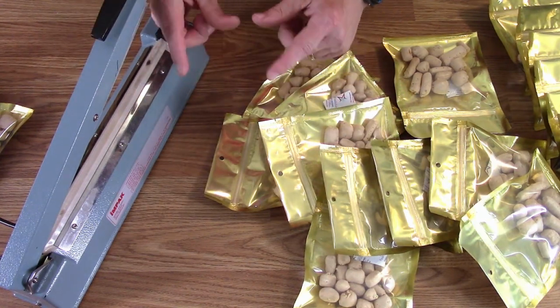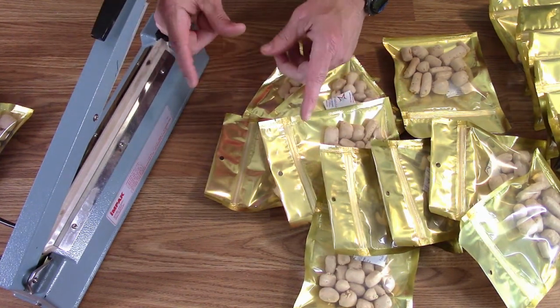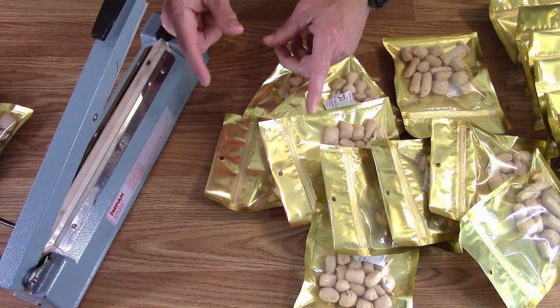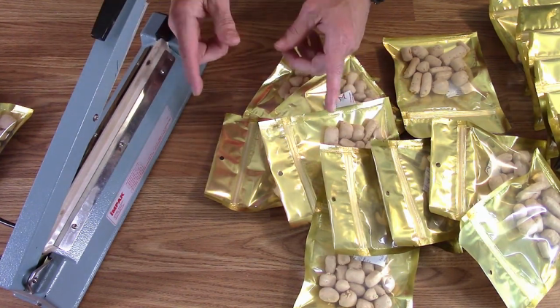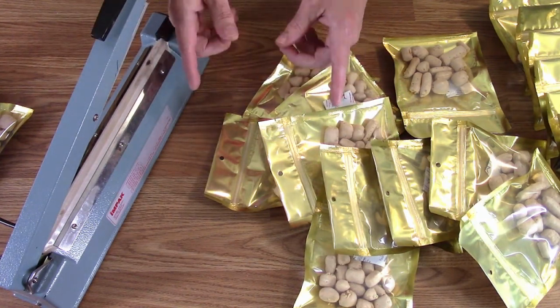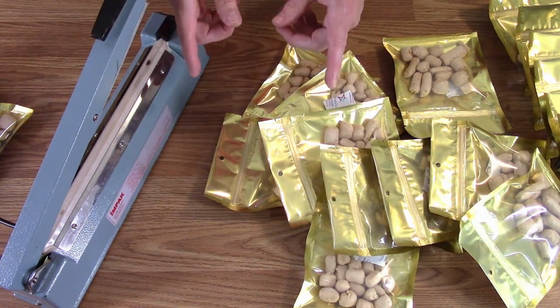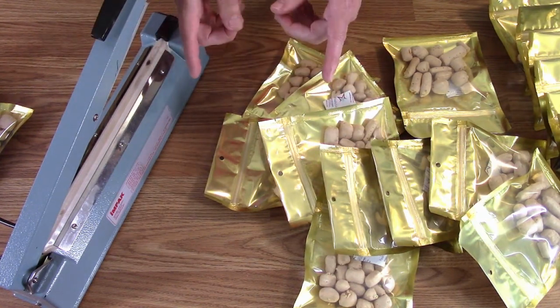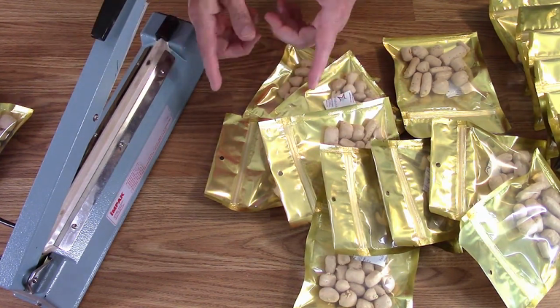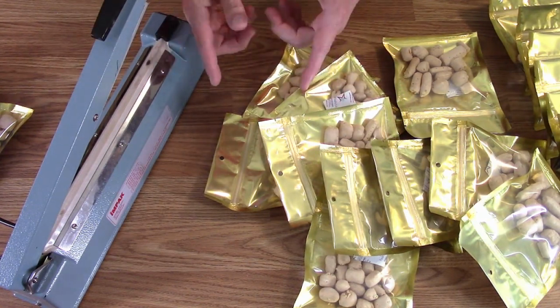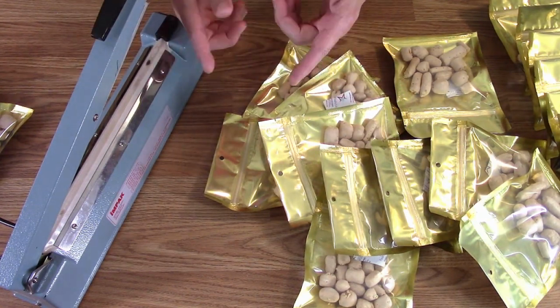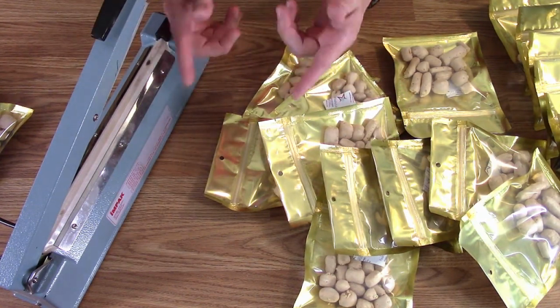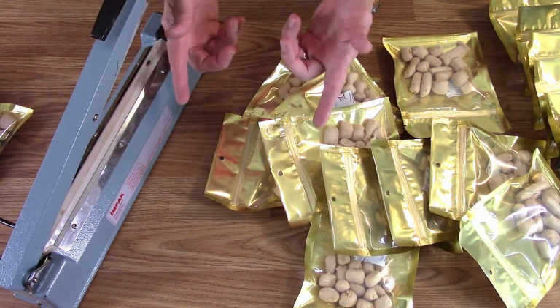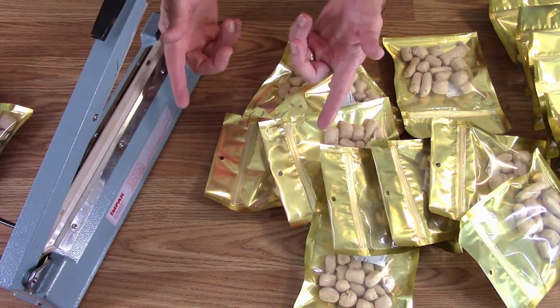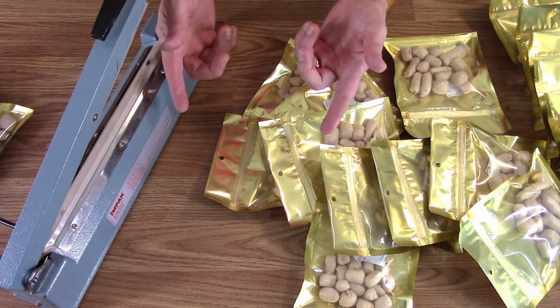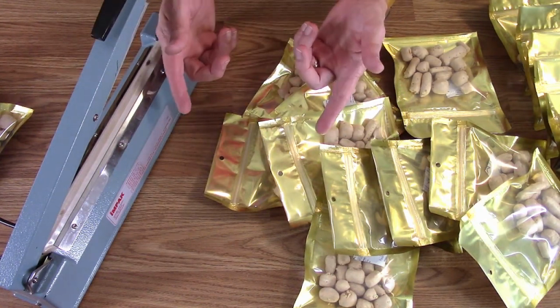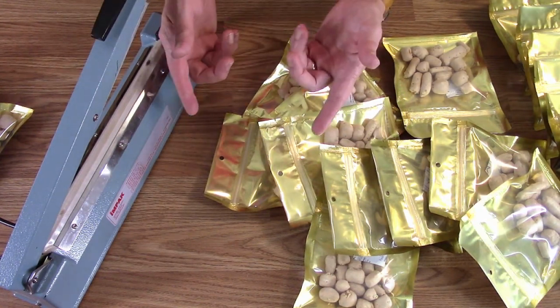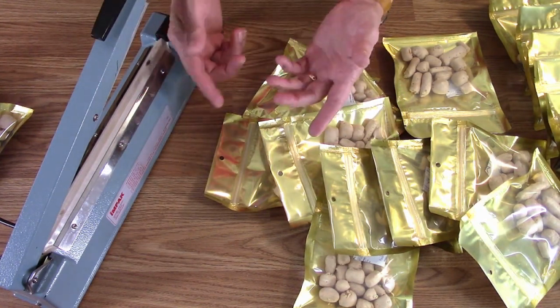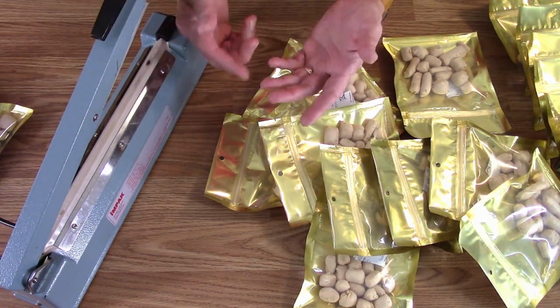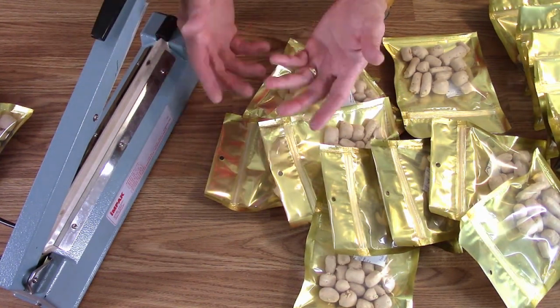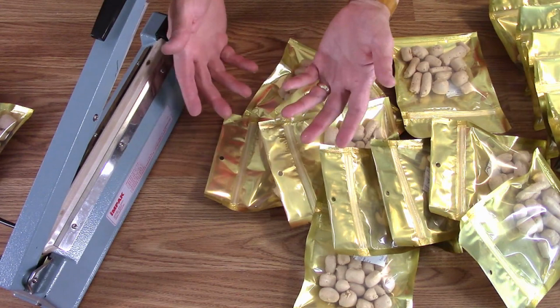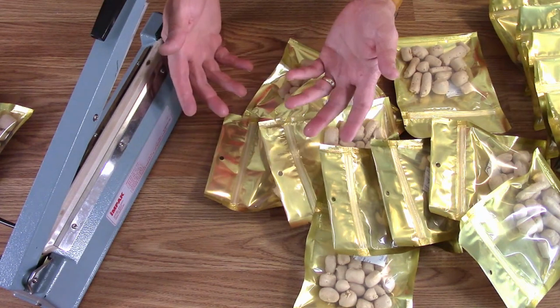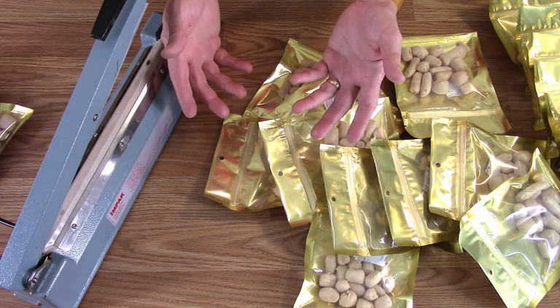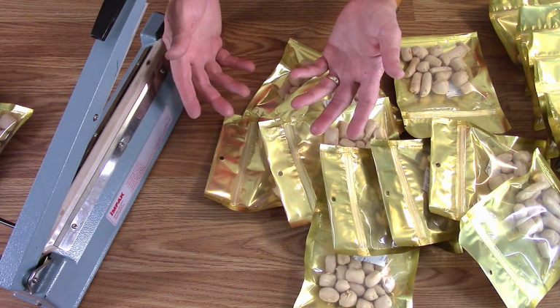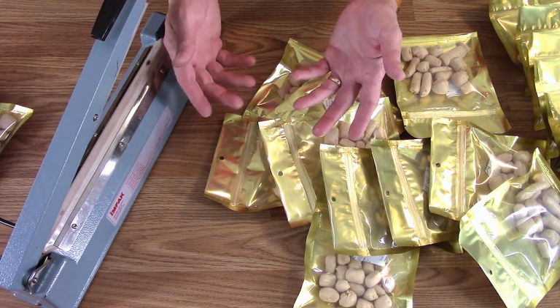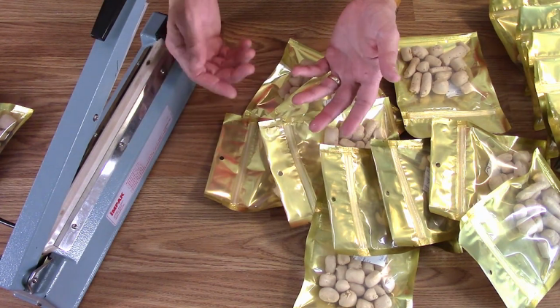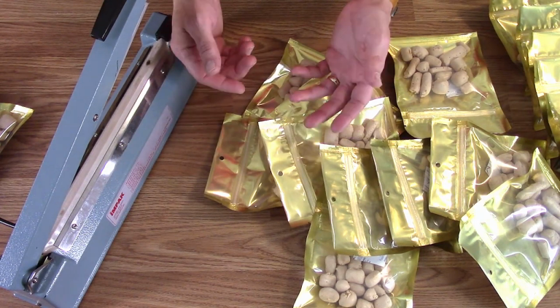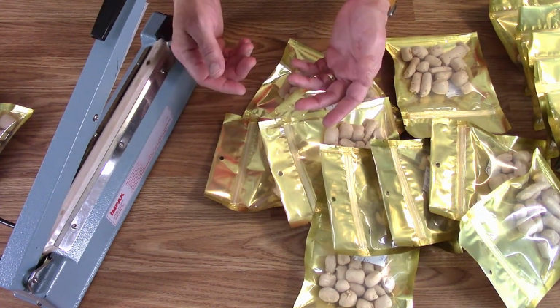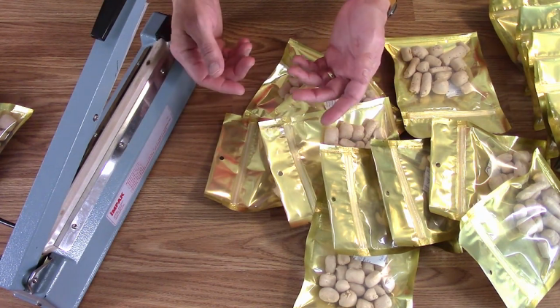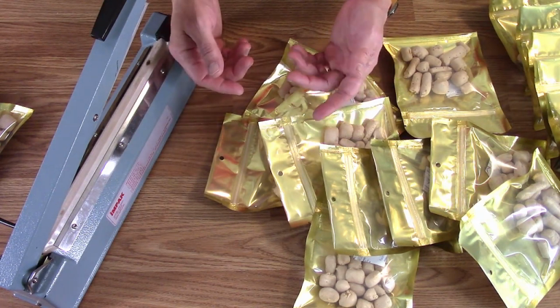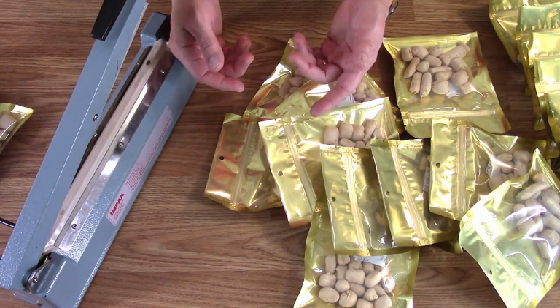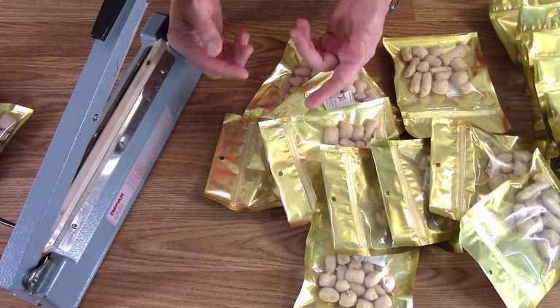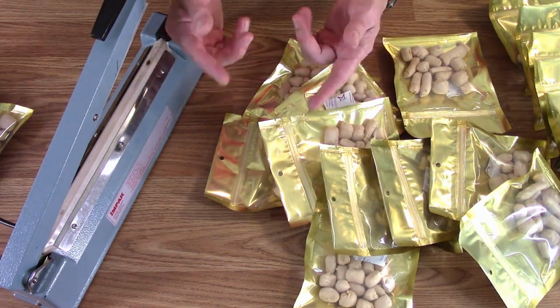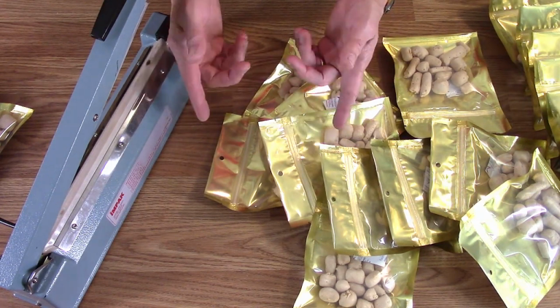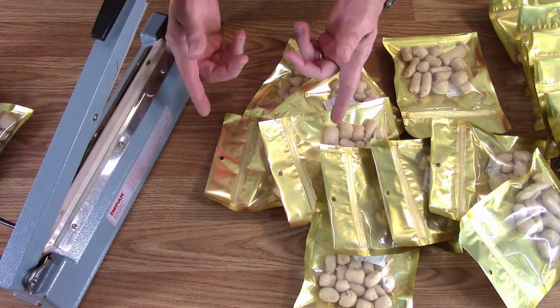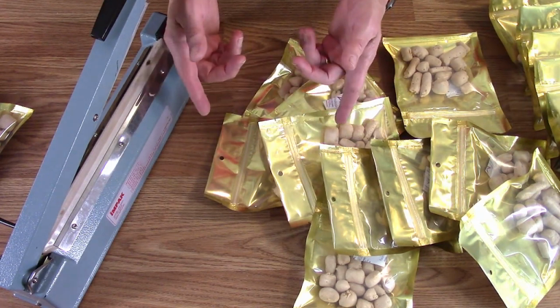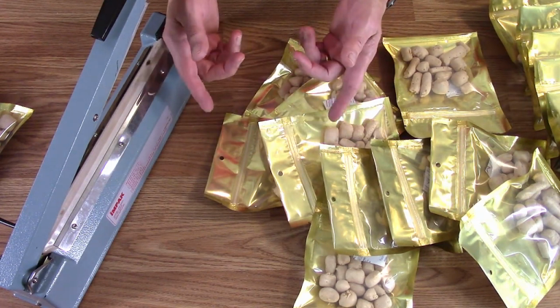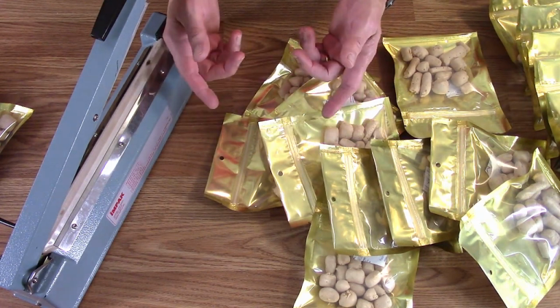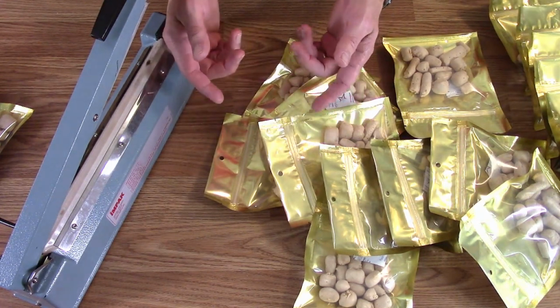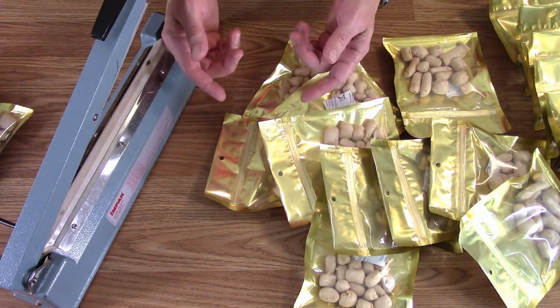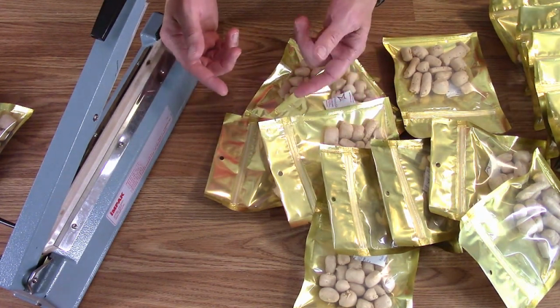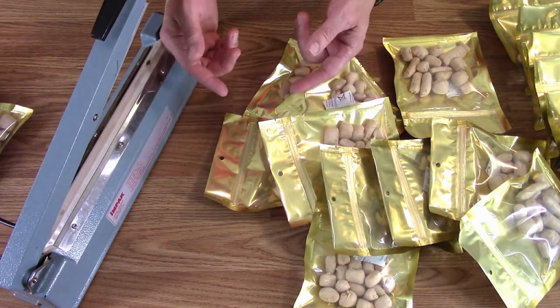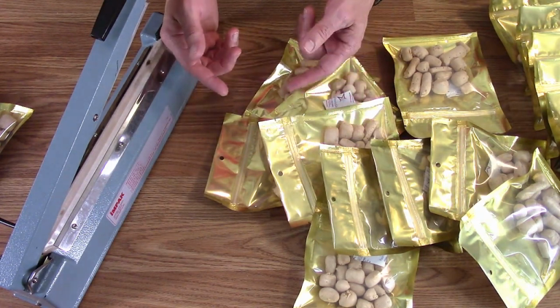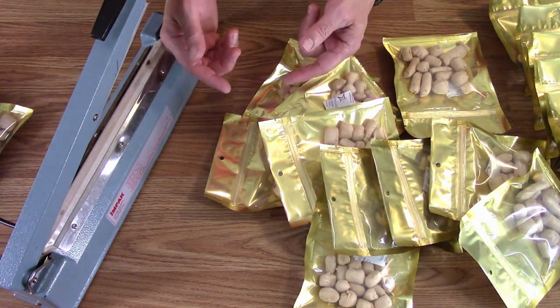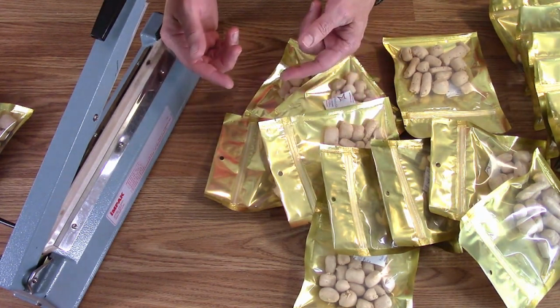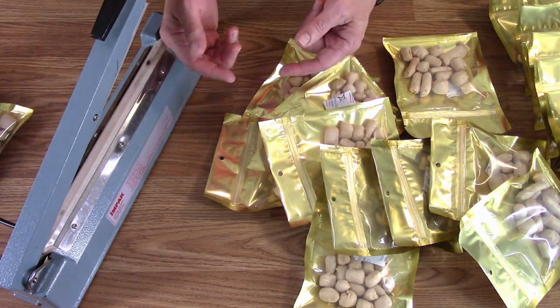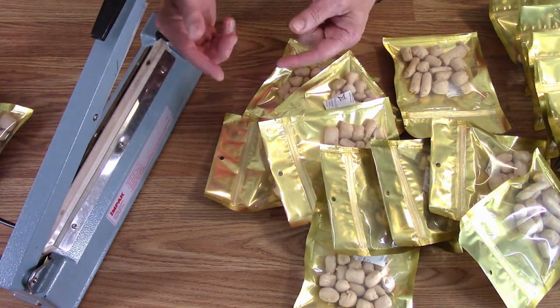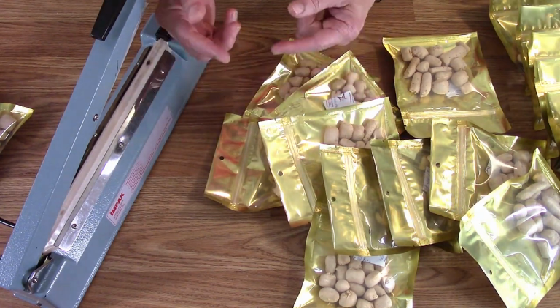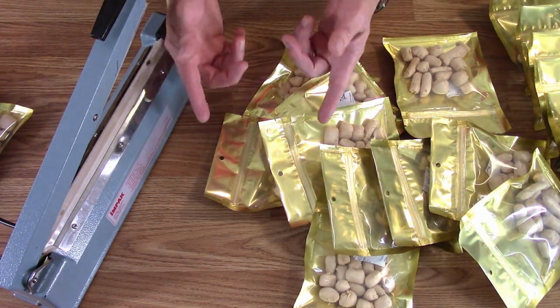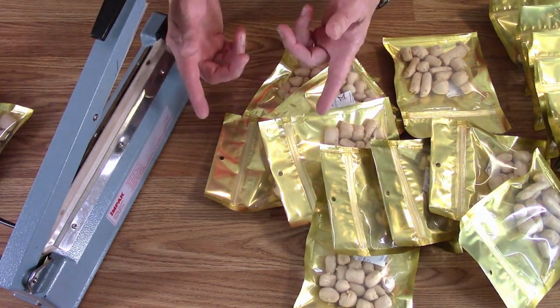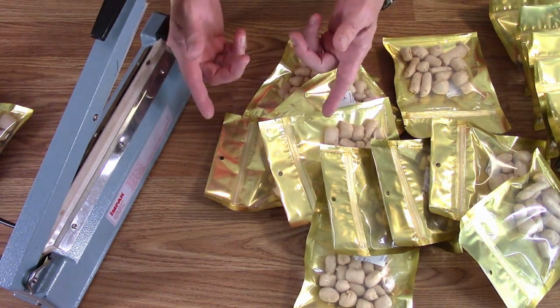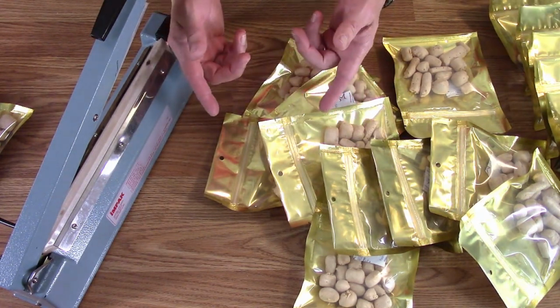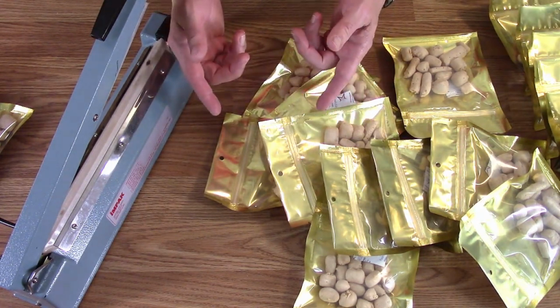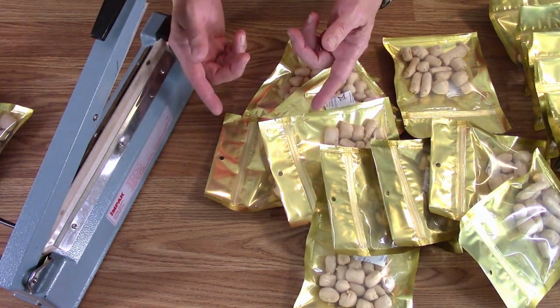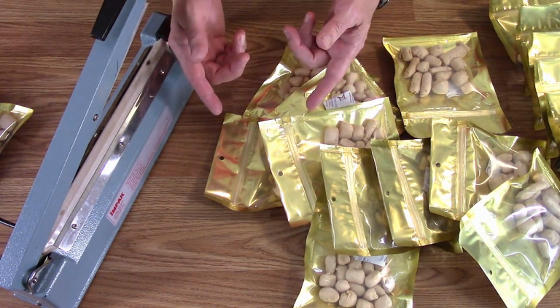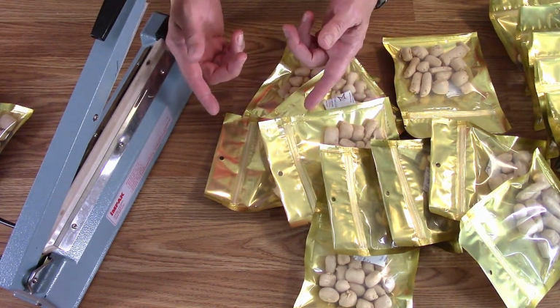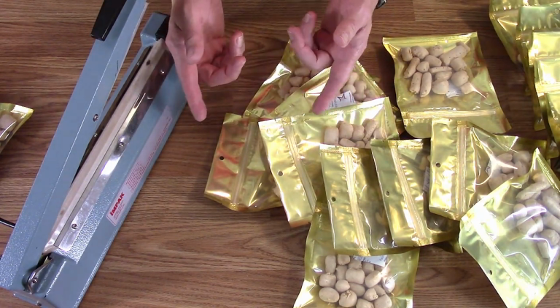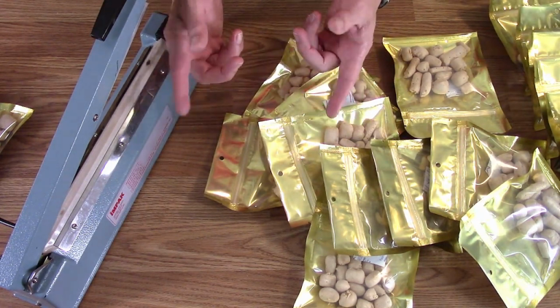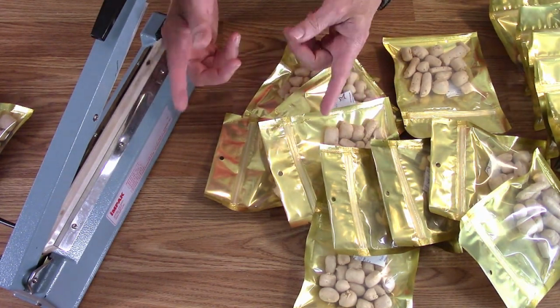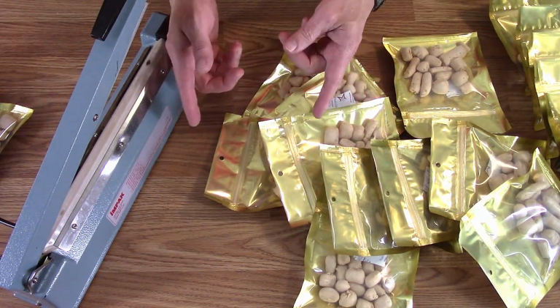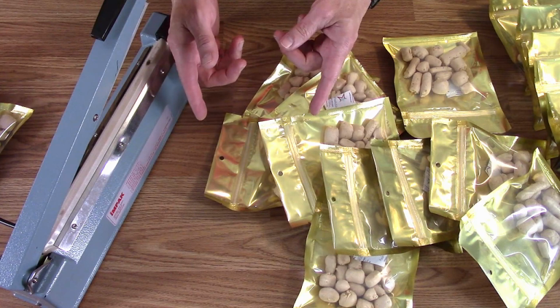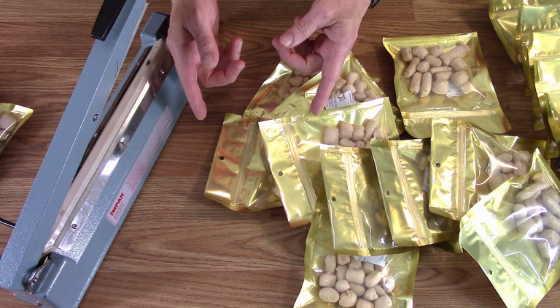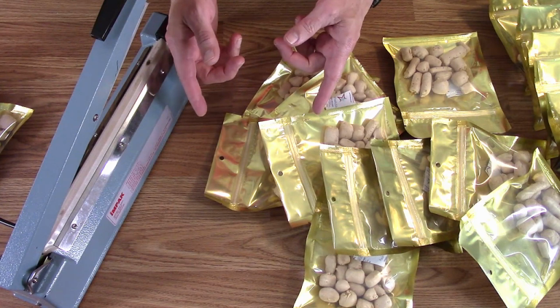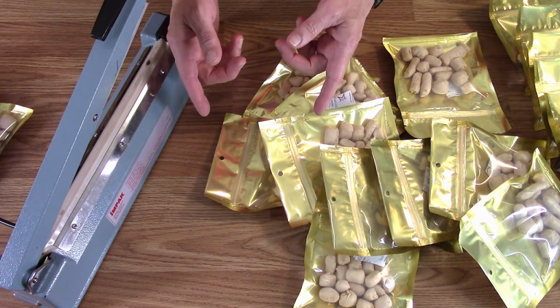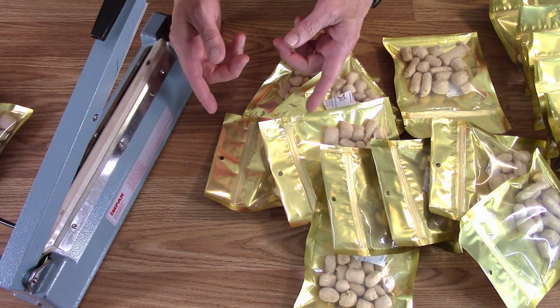We'll see you on the next one. The freeze dryer is already cold because we didn't have to defrost it, so it's ready for the next batch. We'll find out what that is in a while.